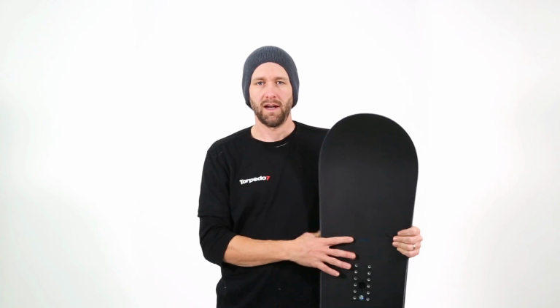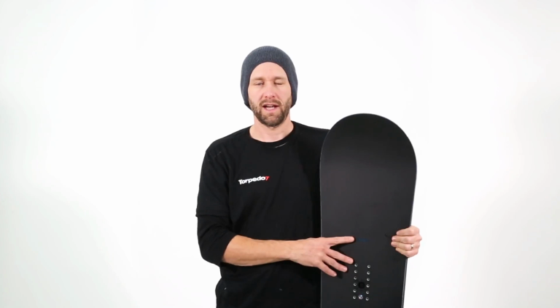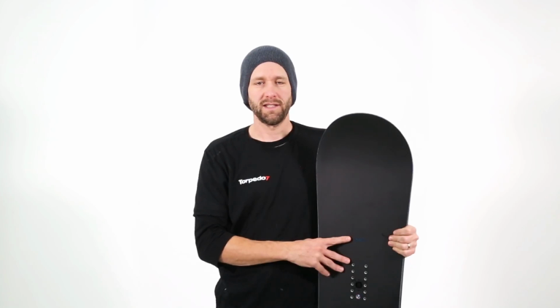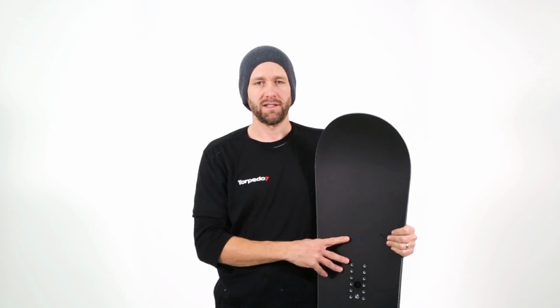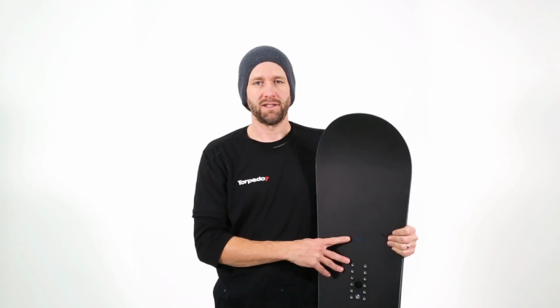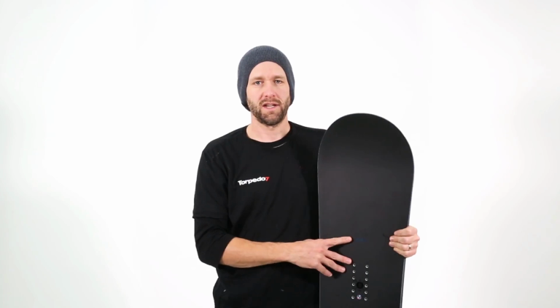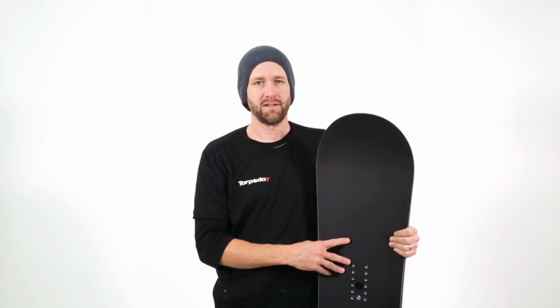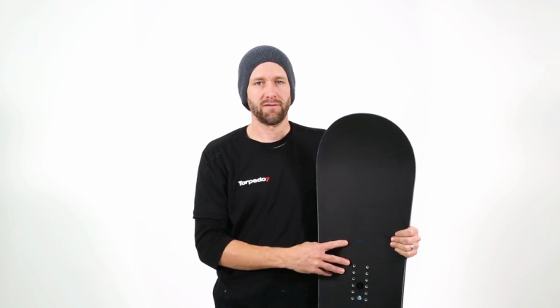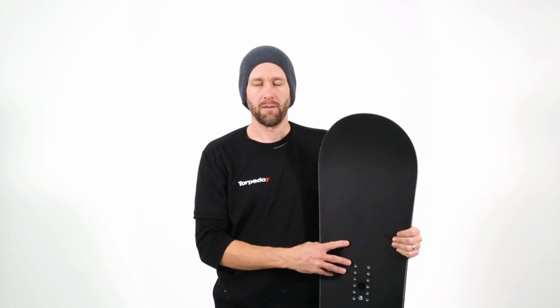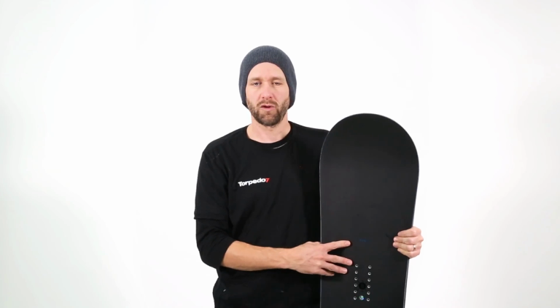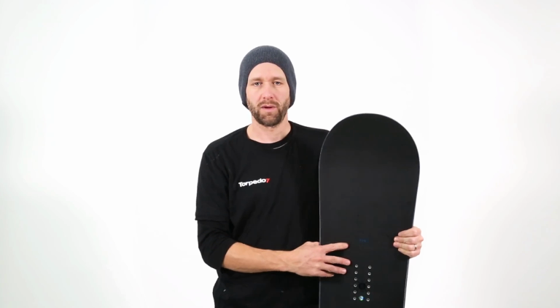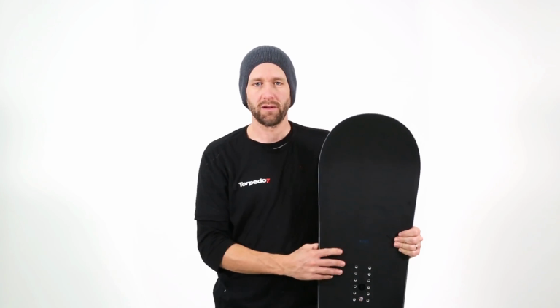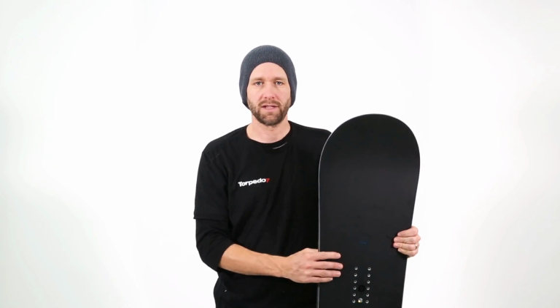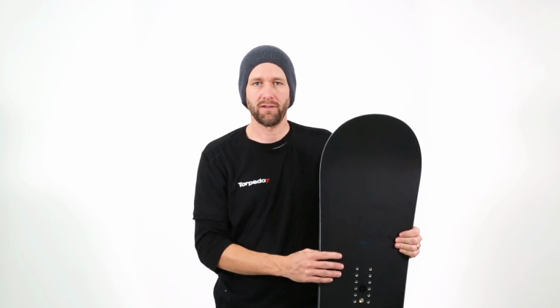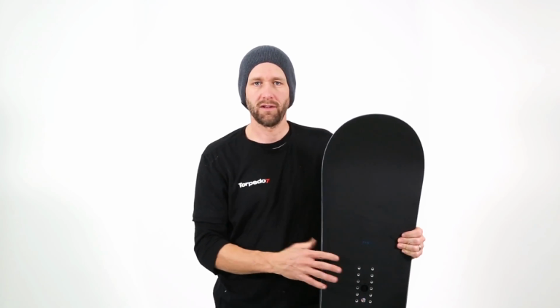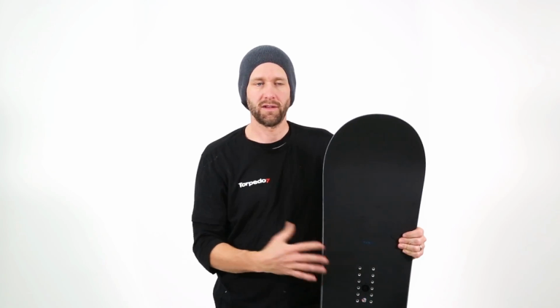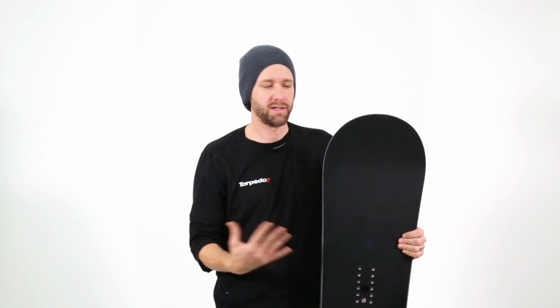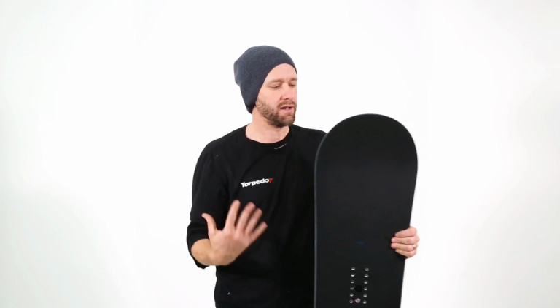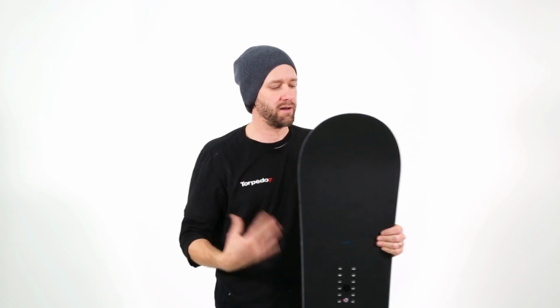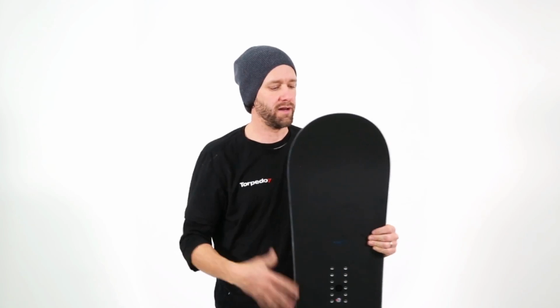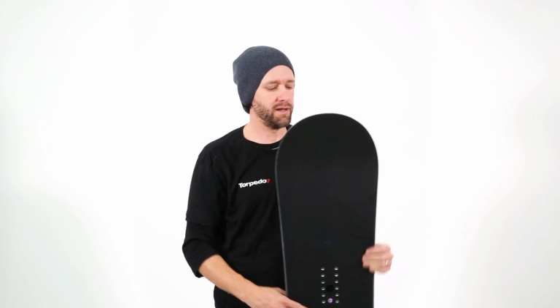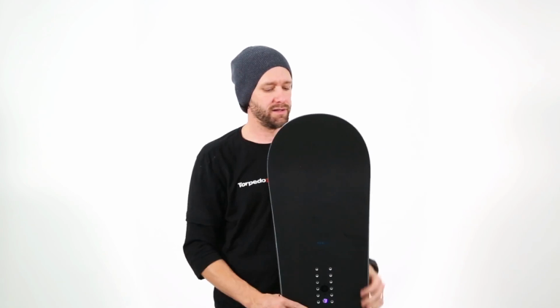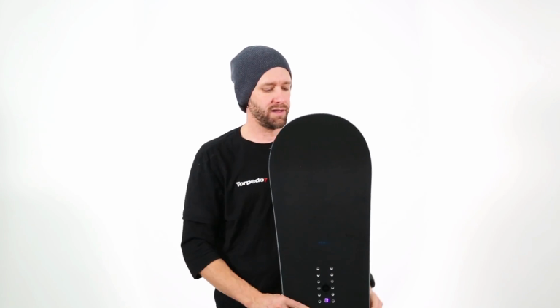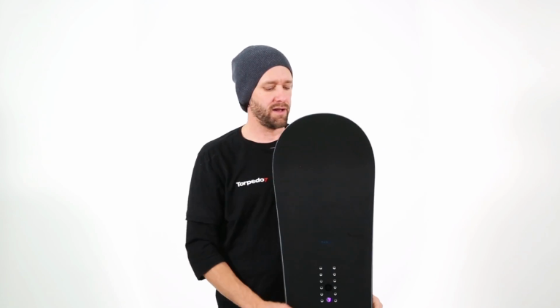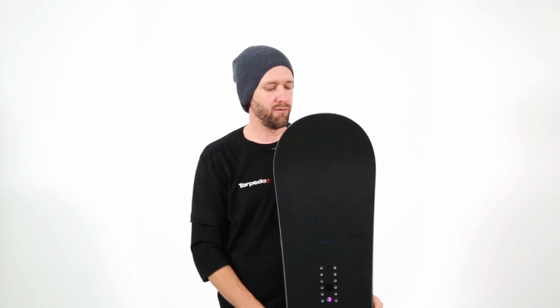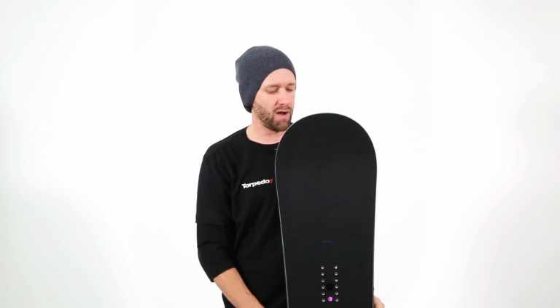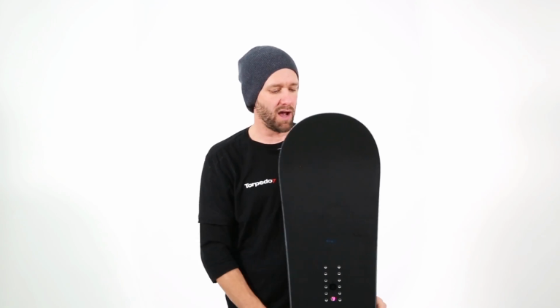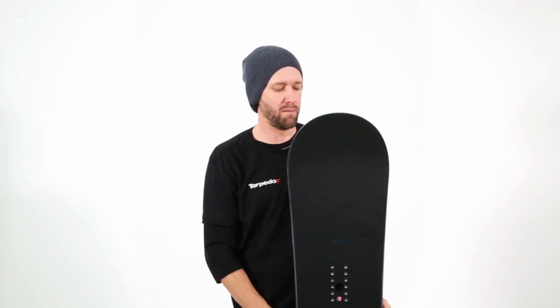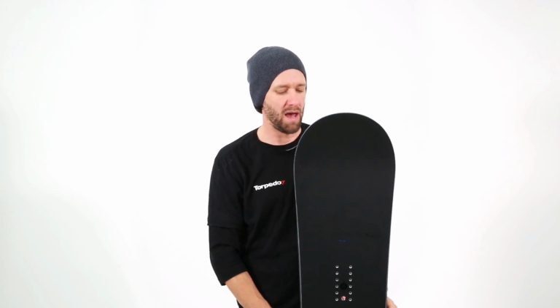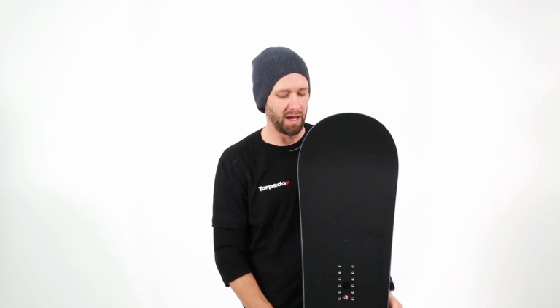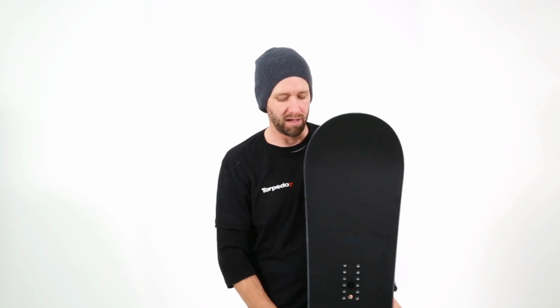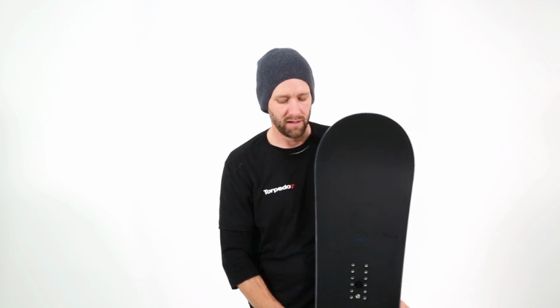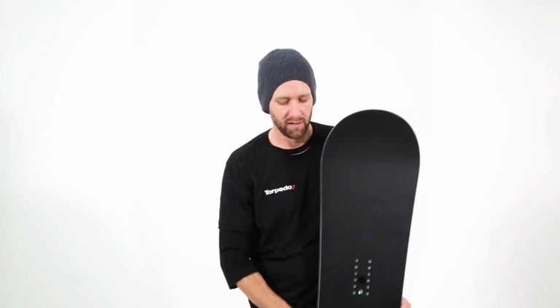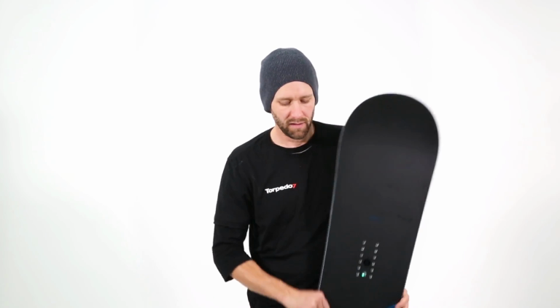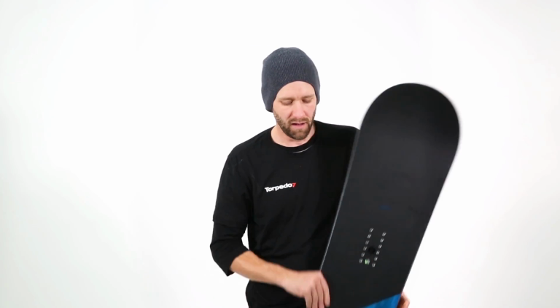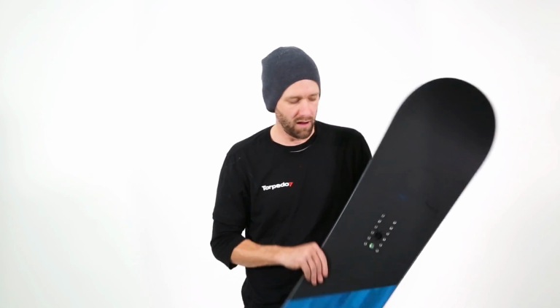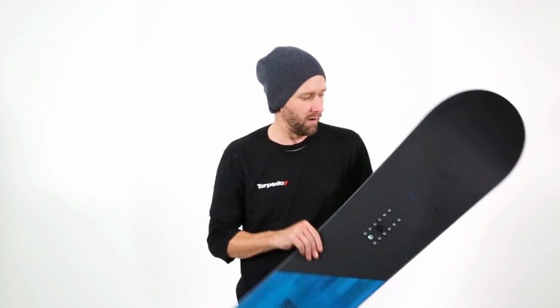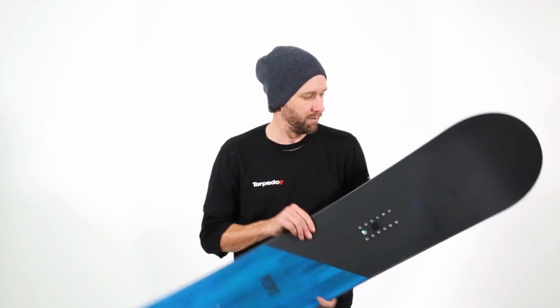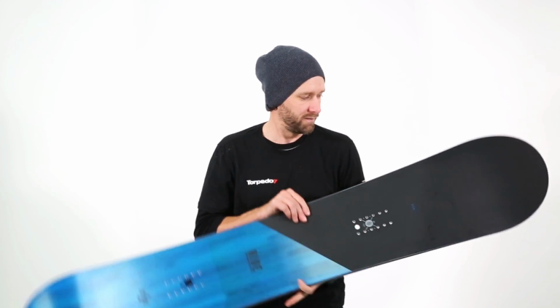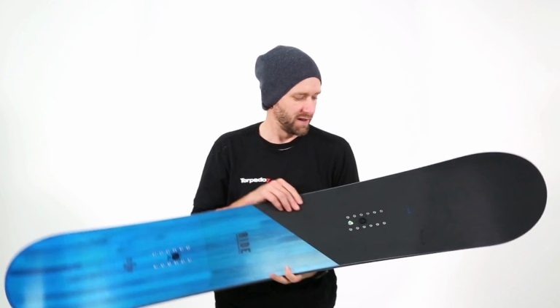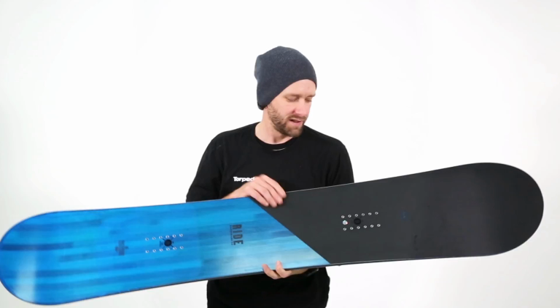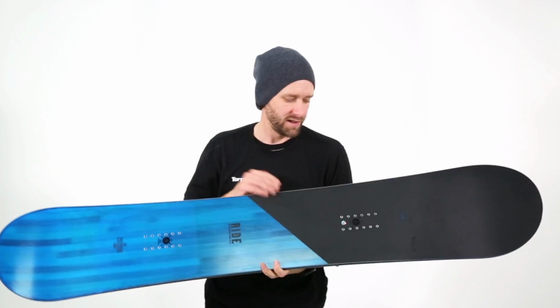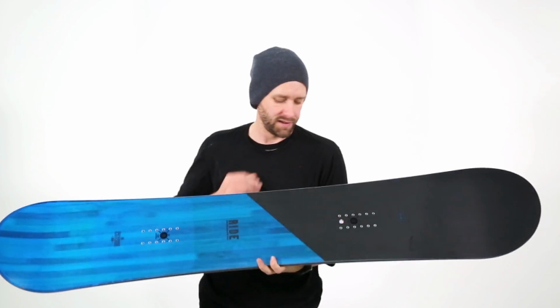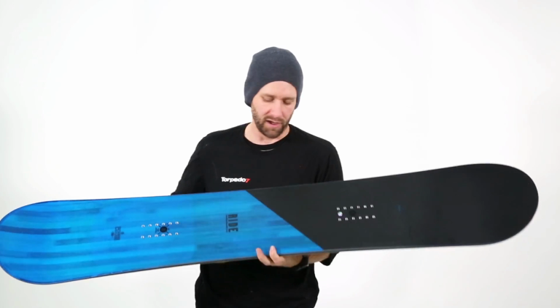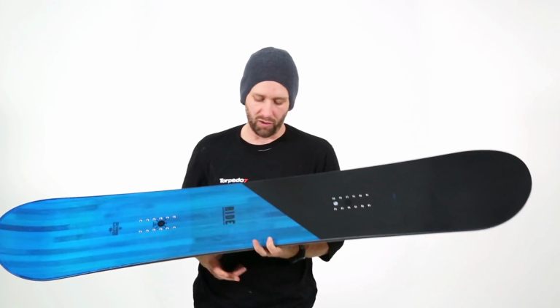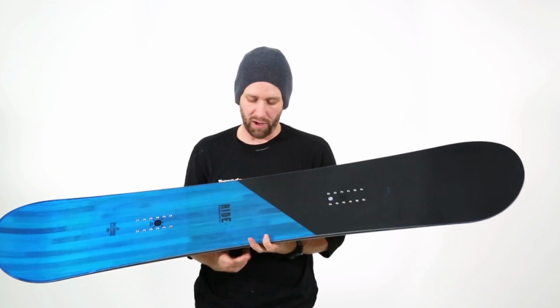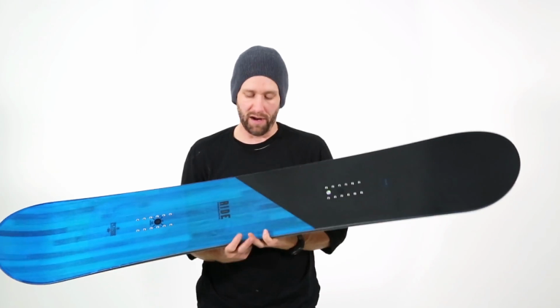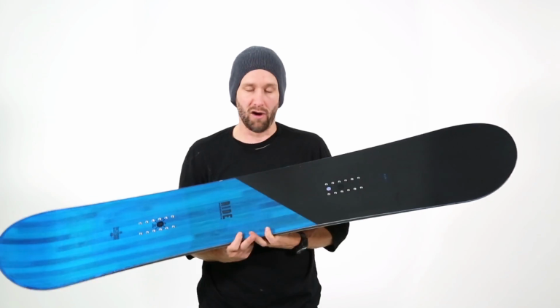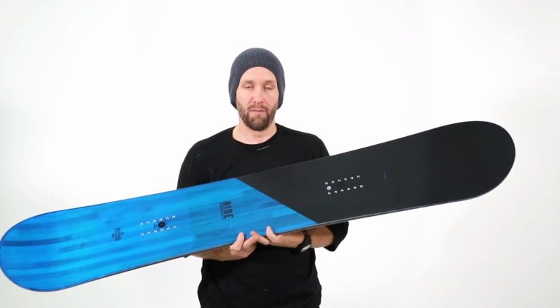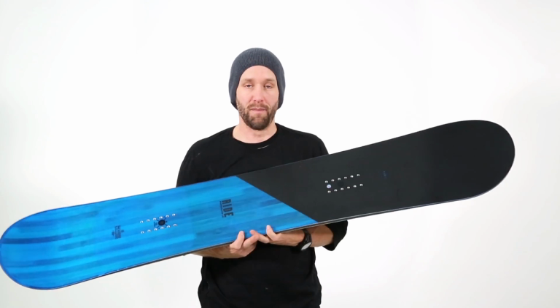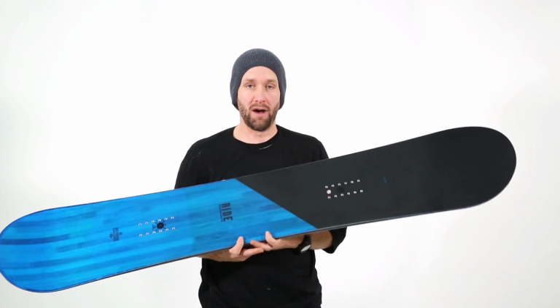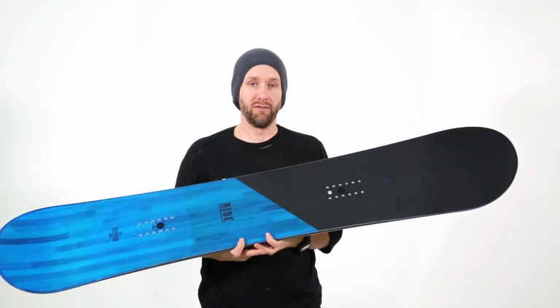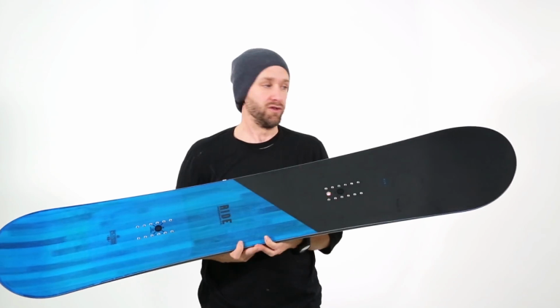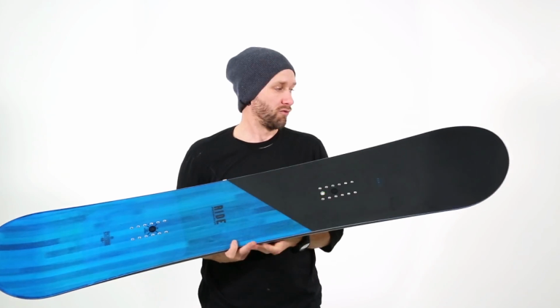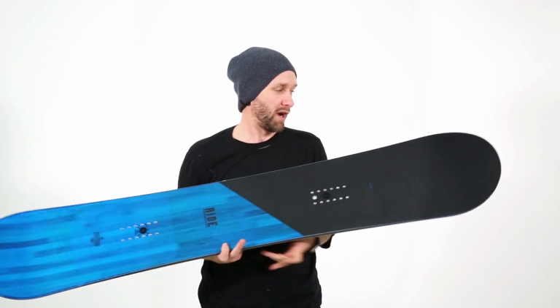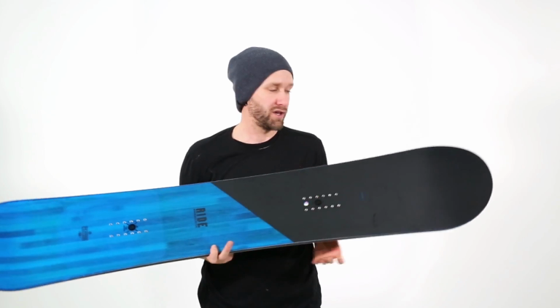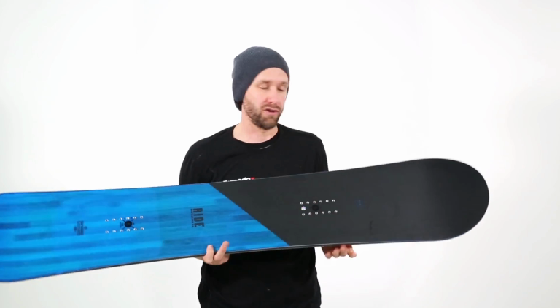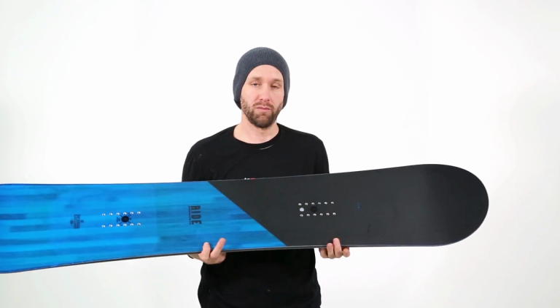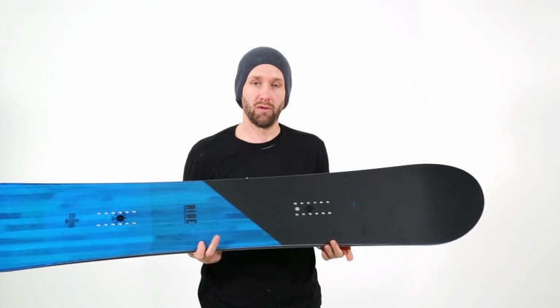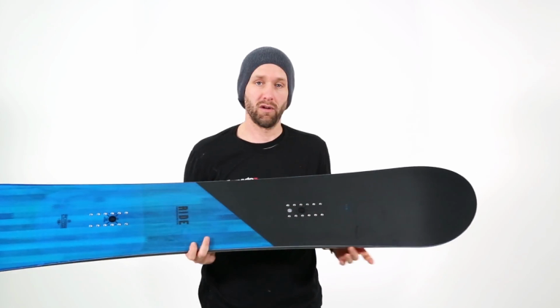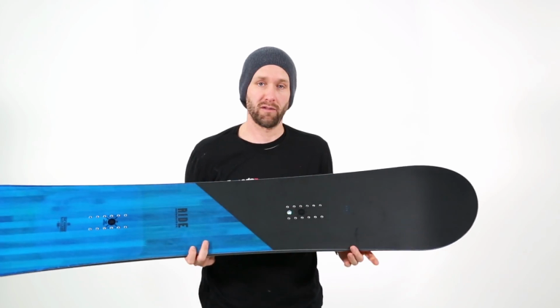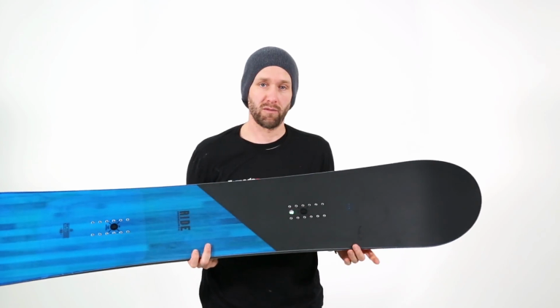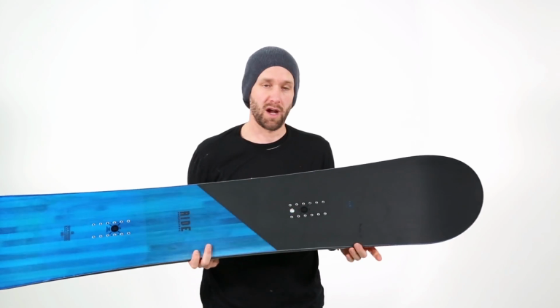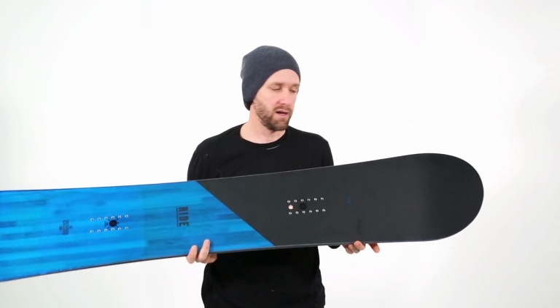Hi guys, this is Jason from Torpedo7. This here is the Ride Manic — a great all-mountain directional board from Ride.